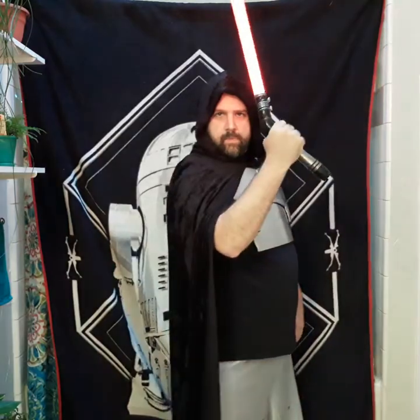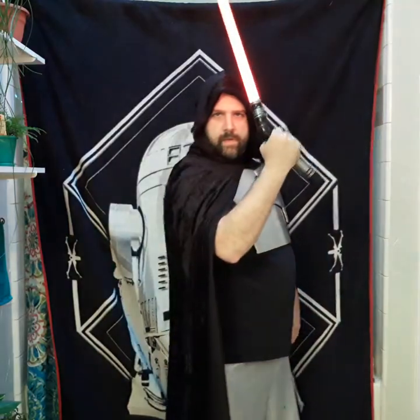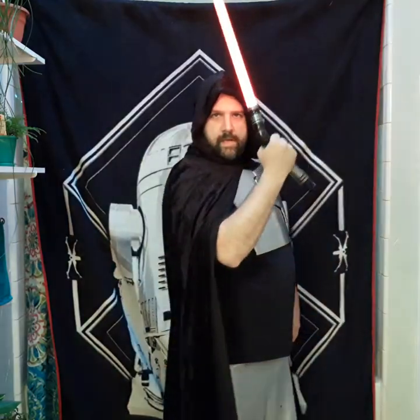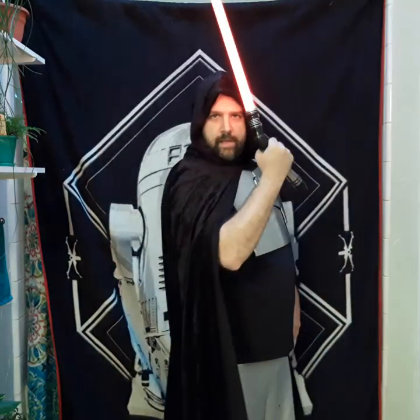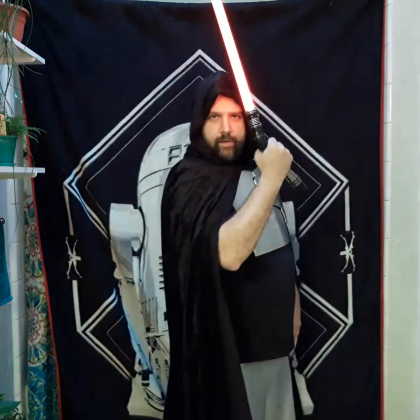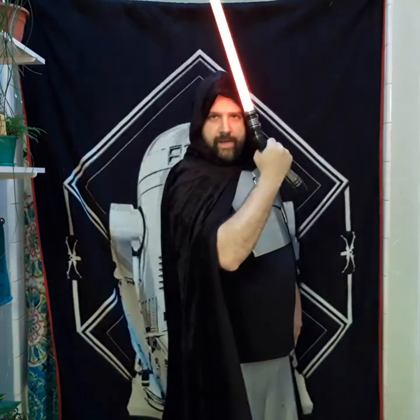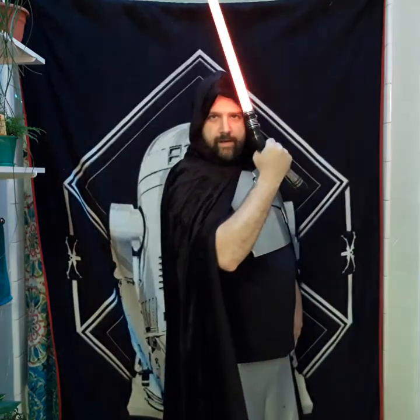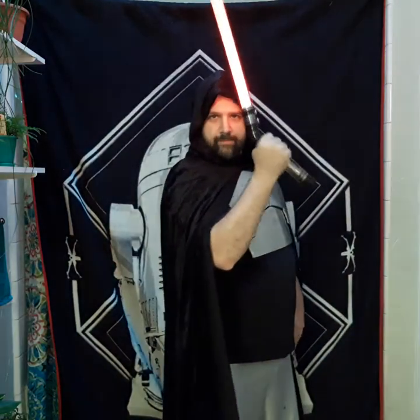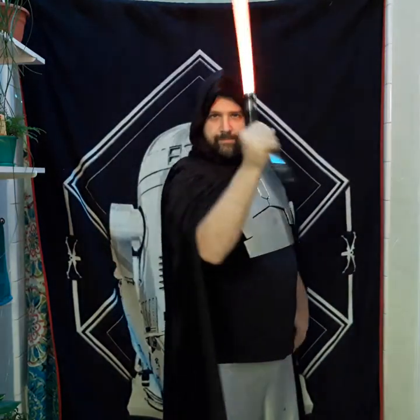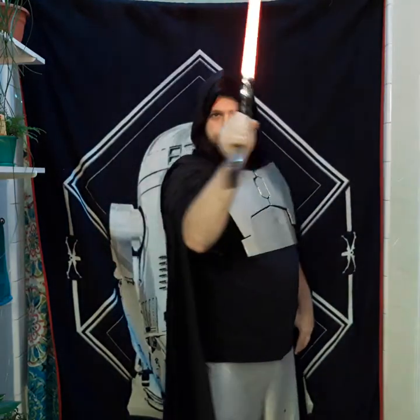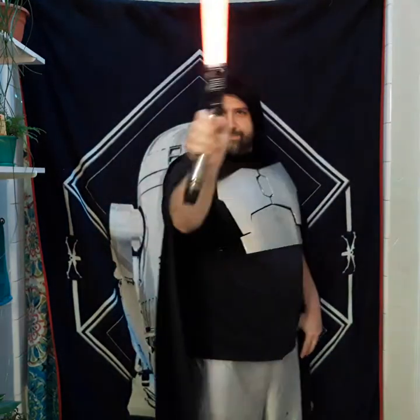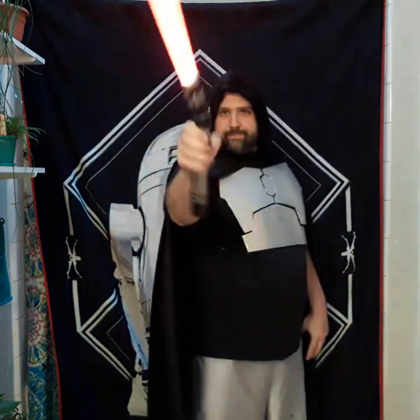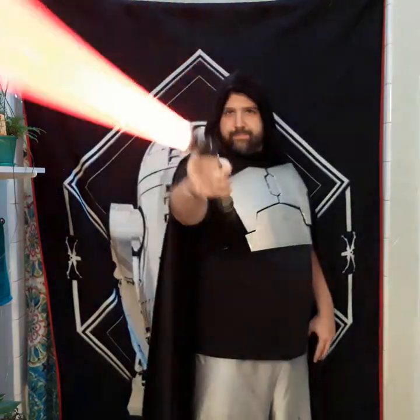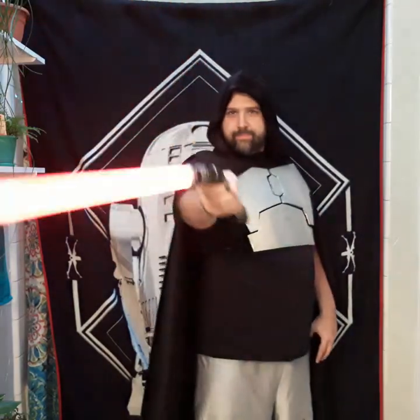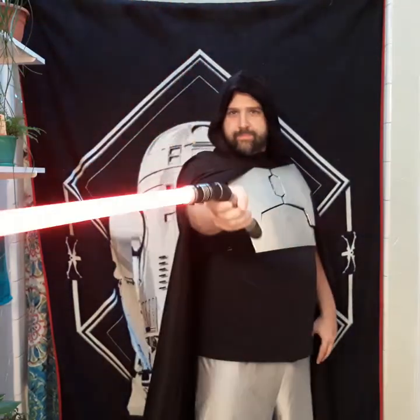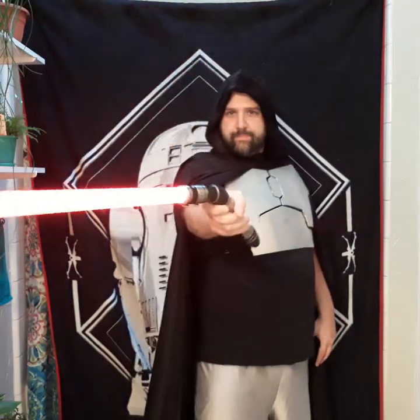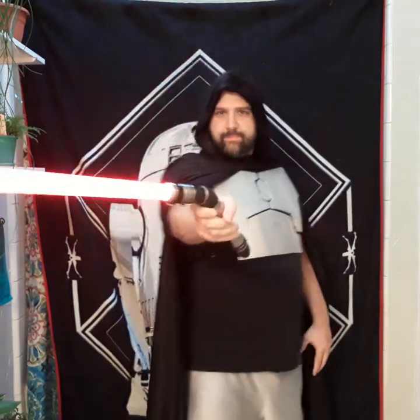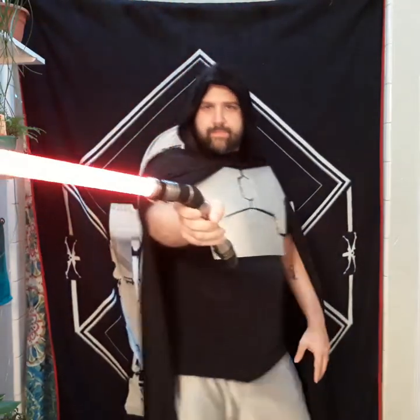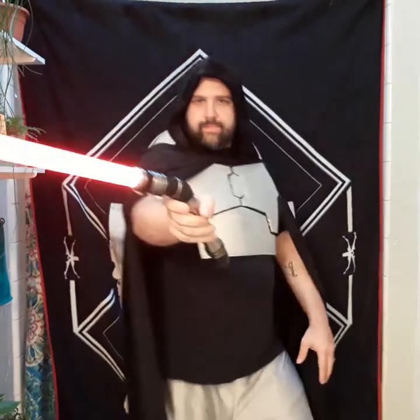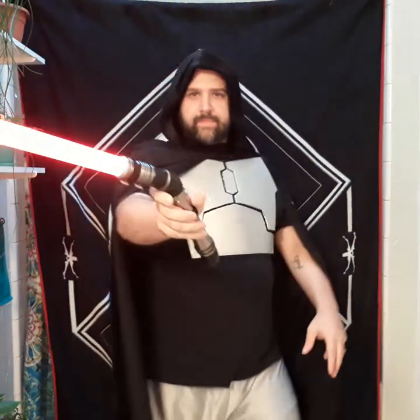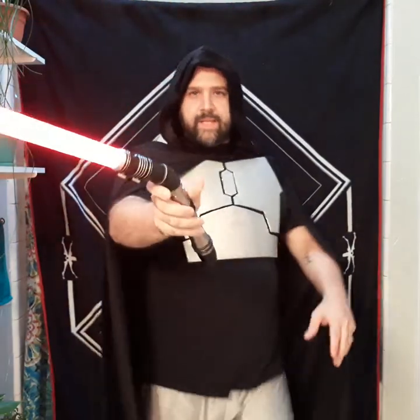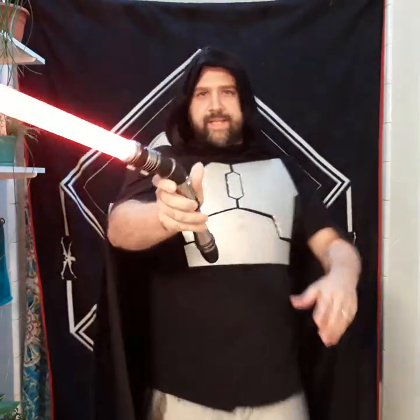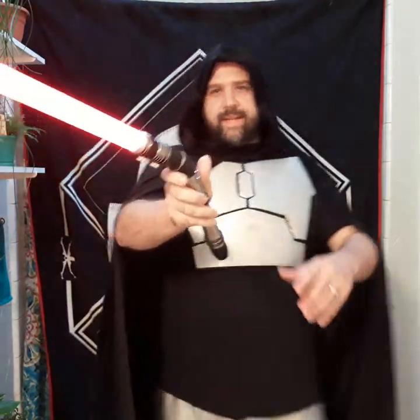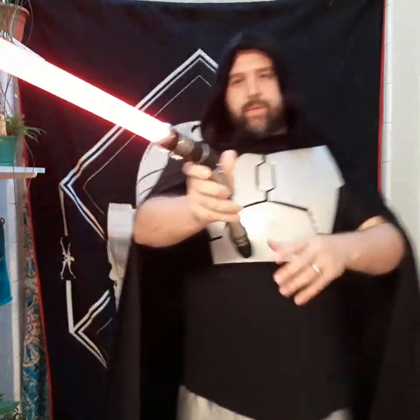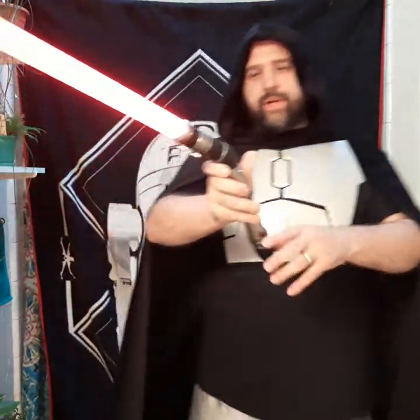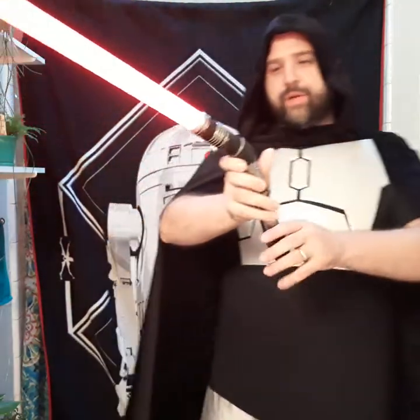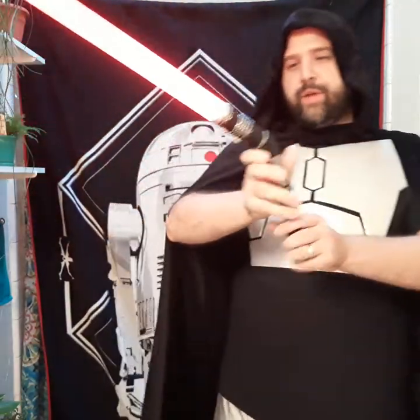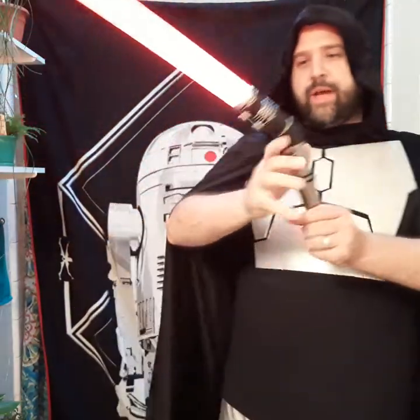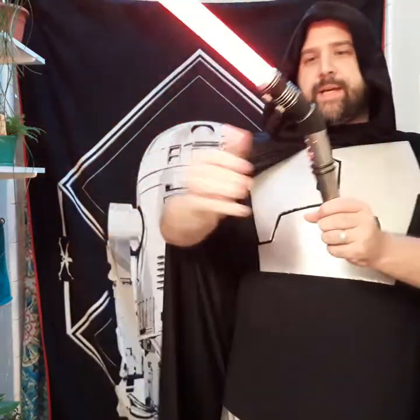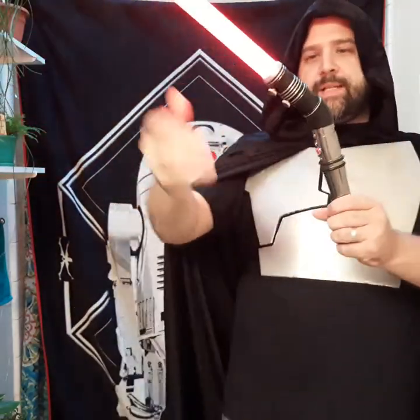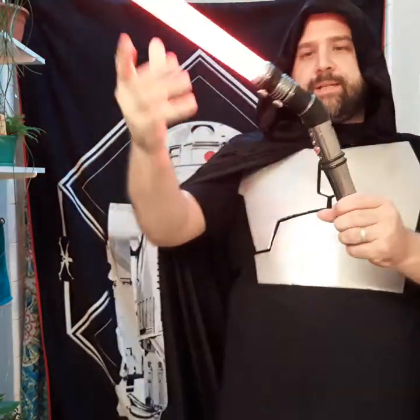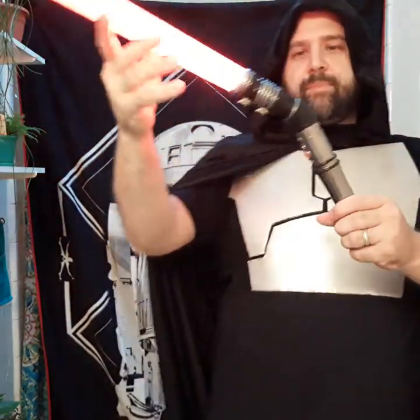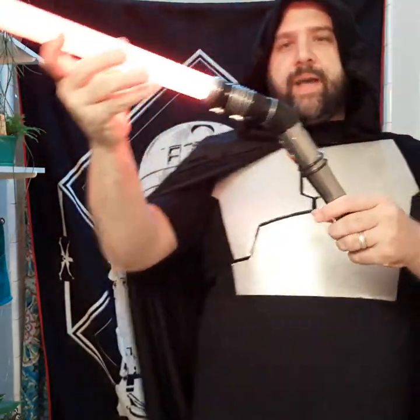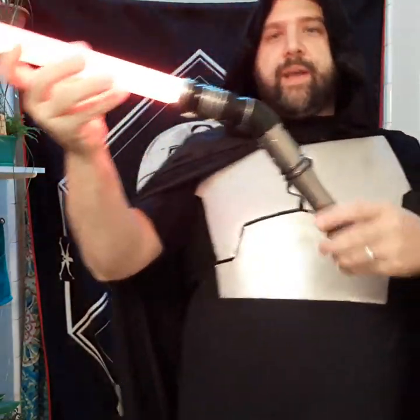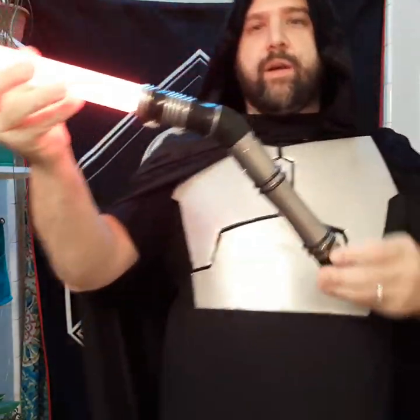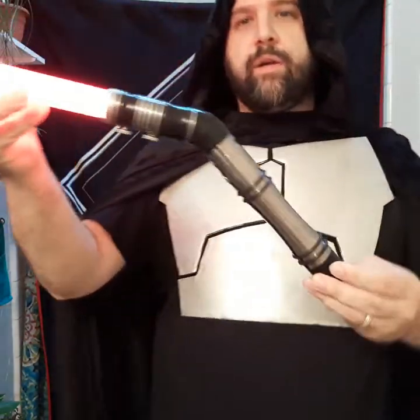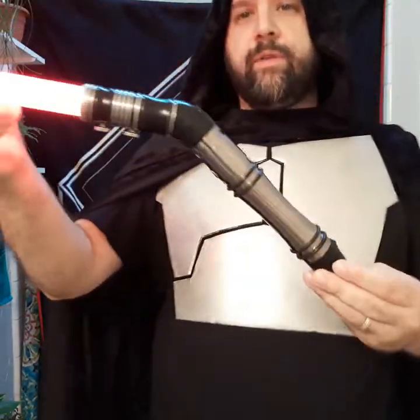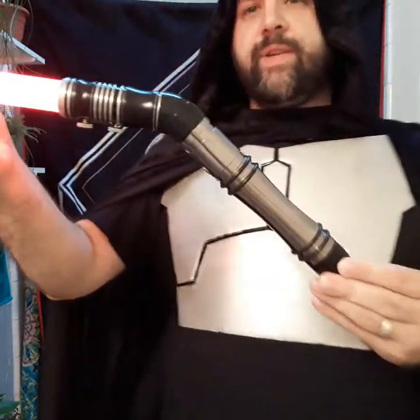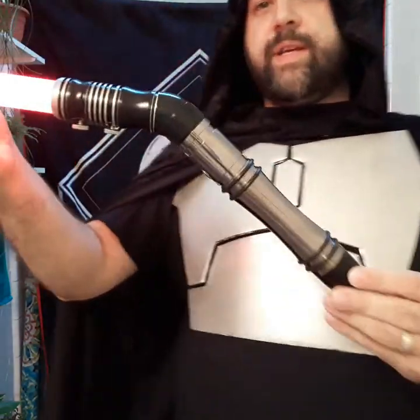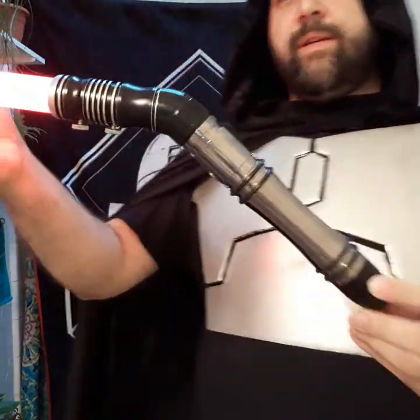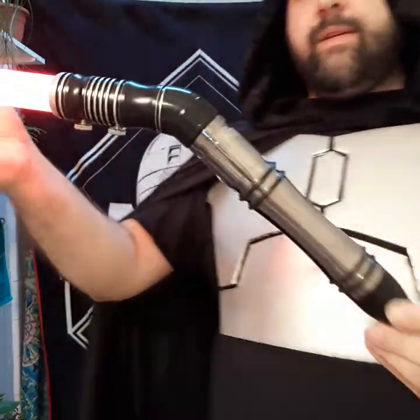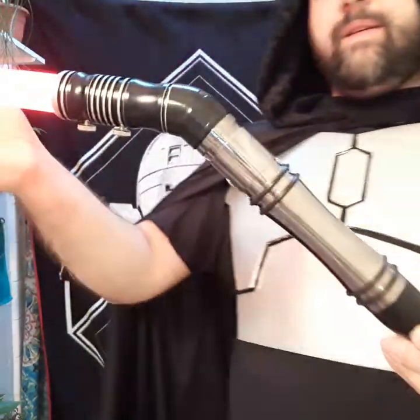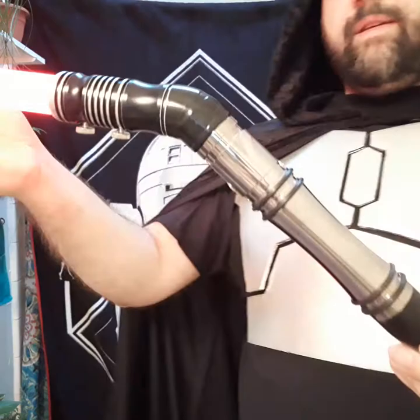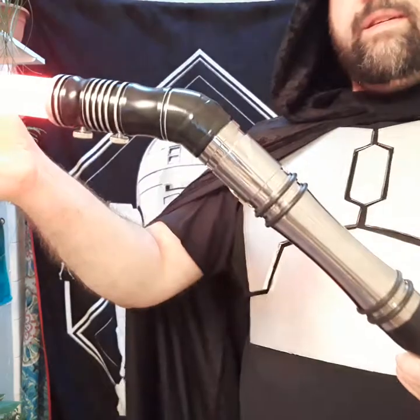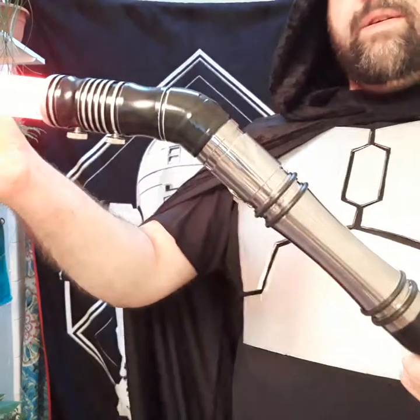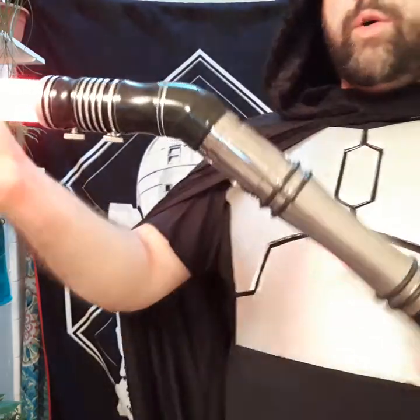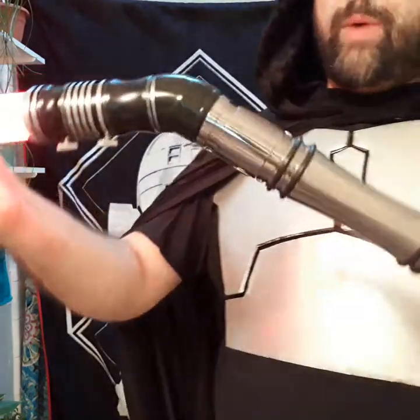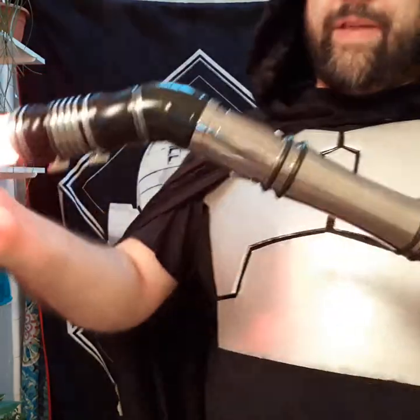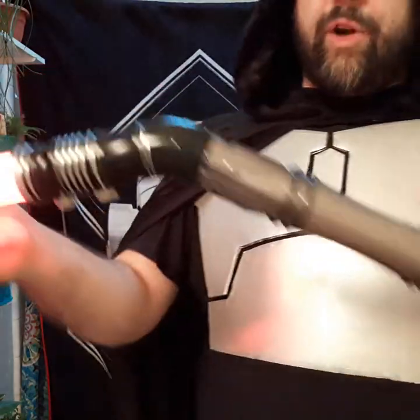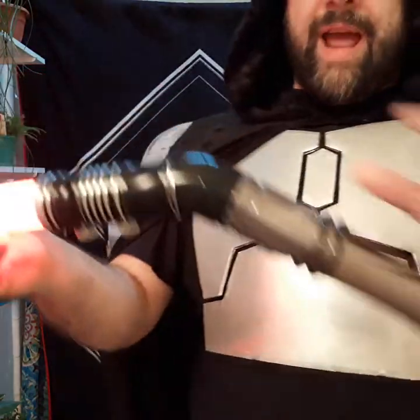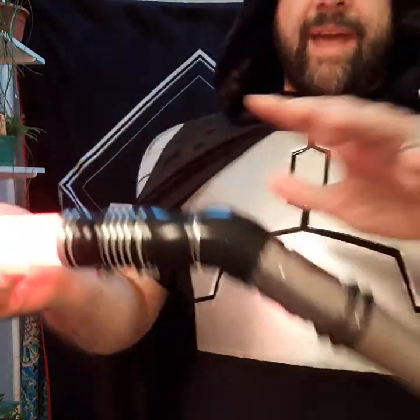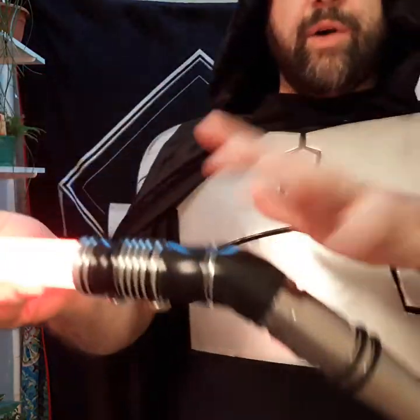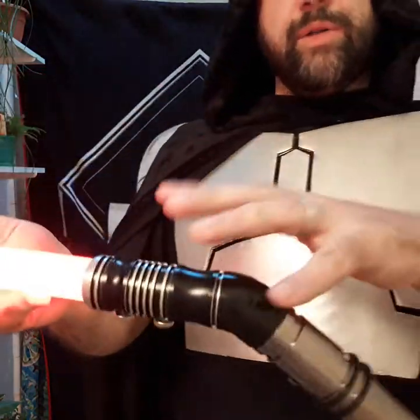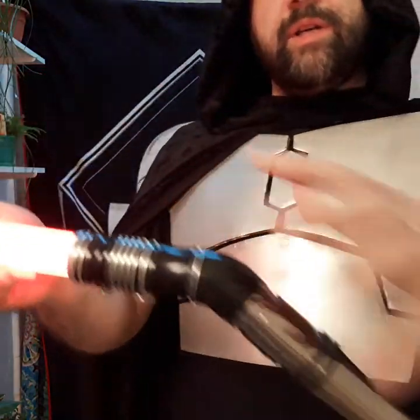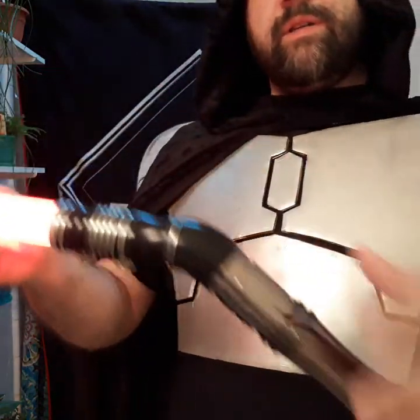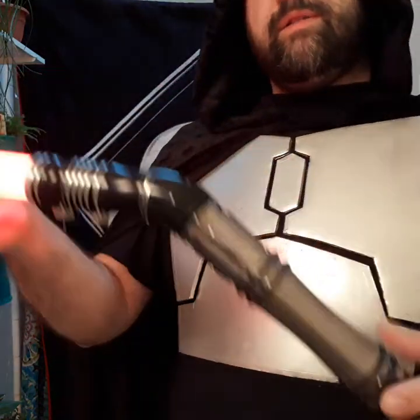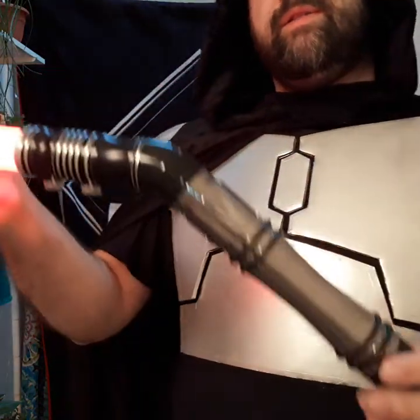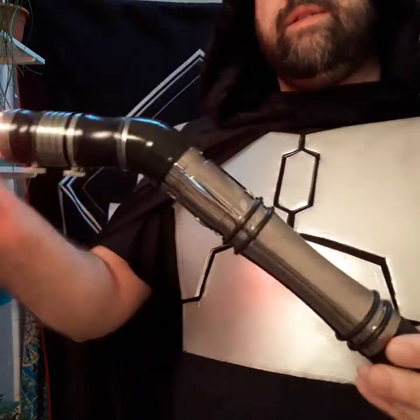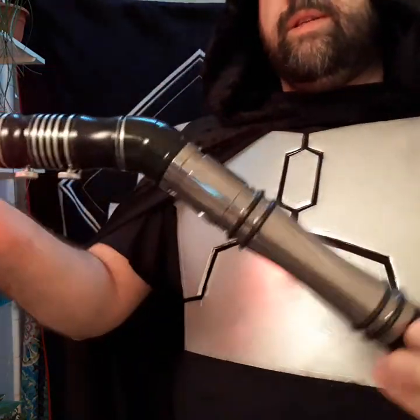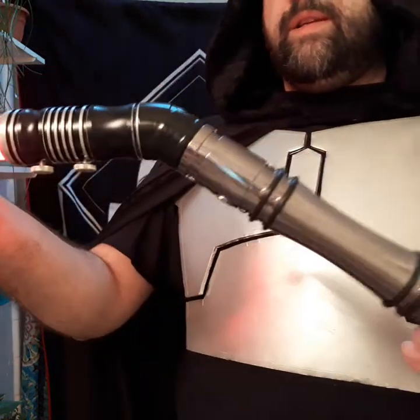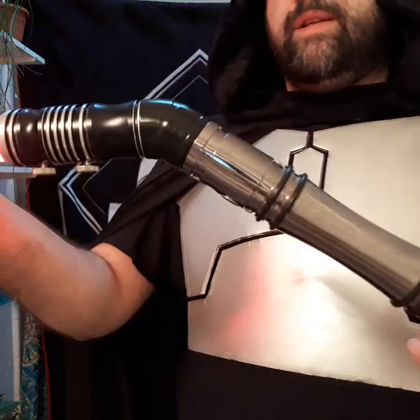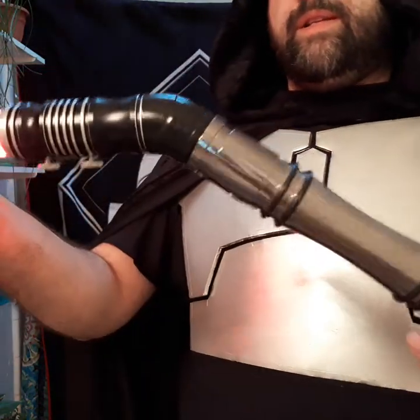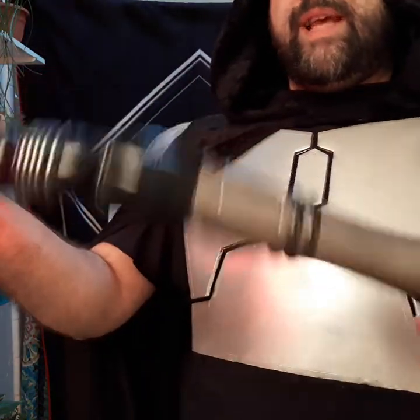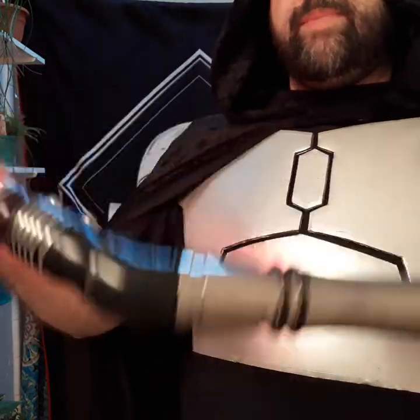Hello there. Today I want to show you guys my curved, or rather angled, saber.